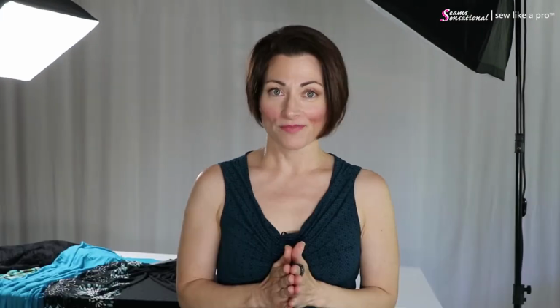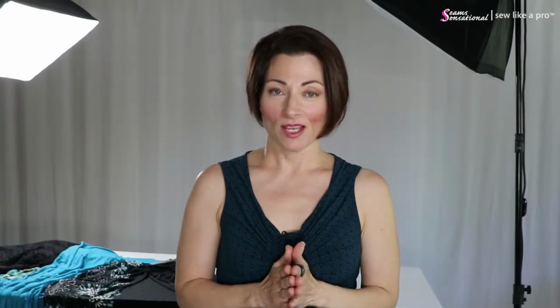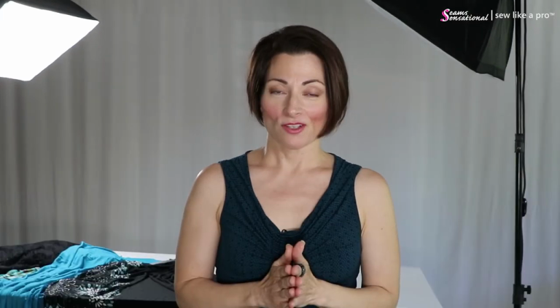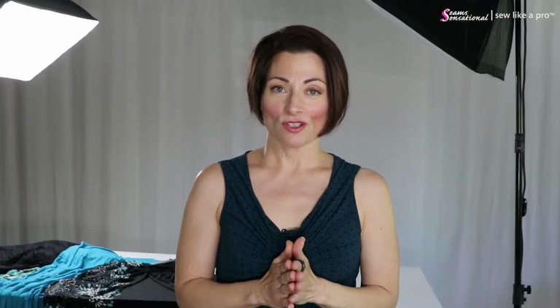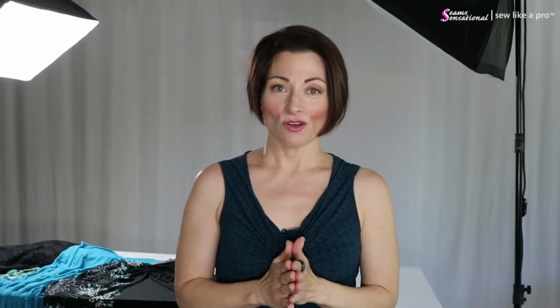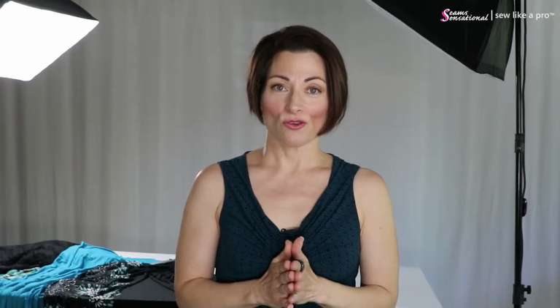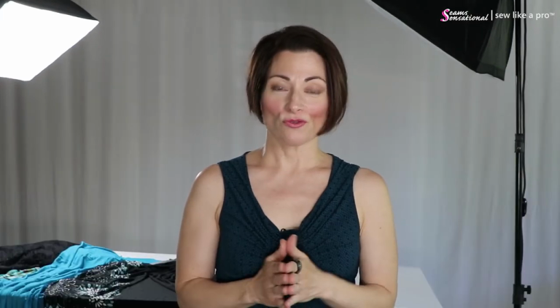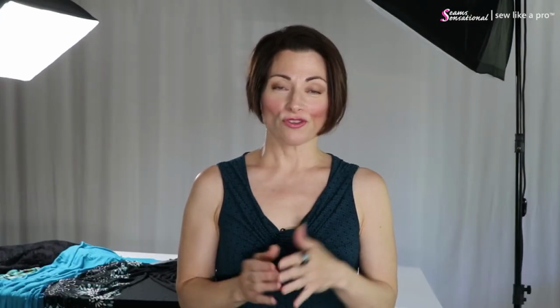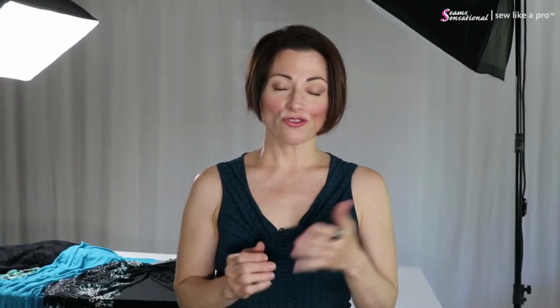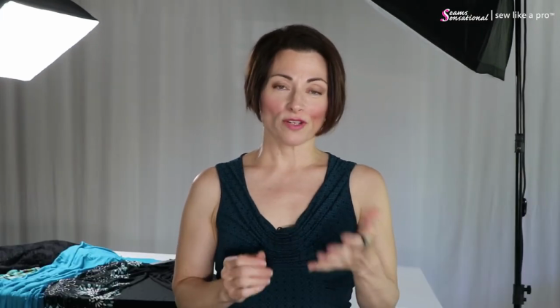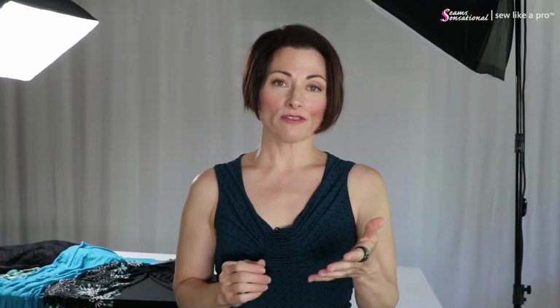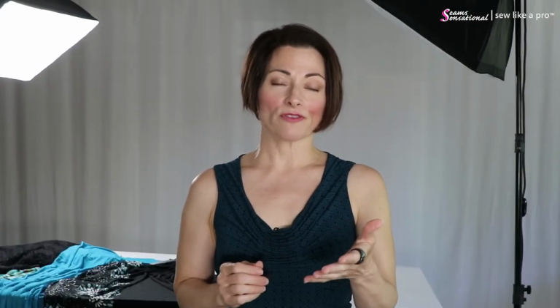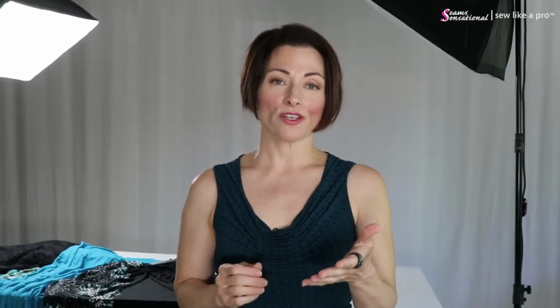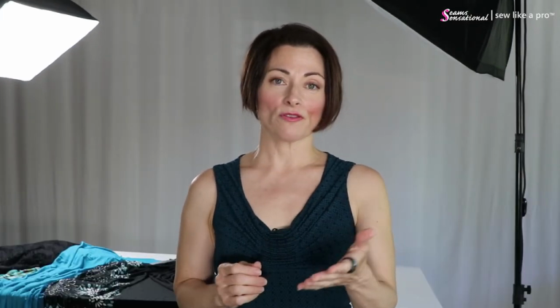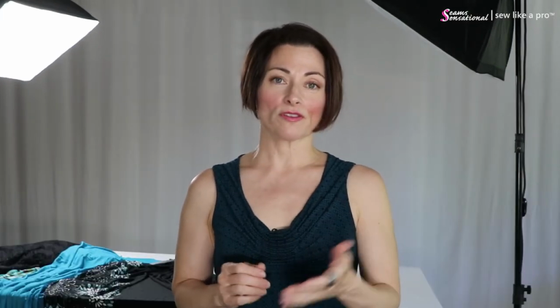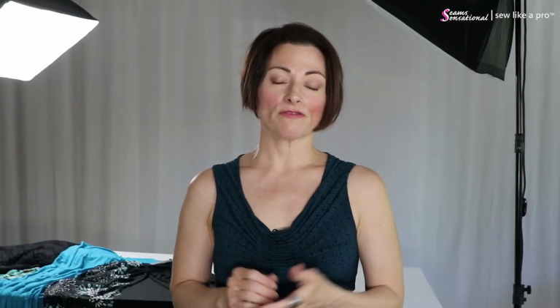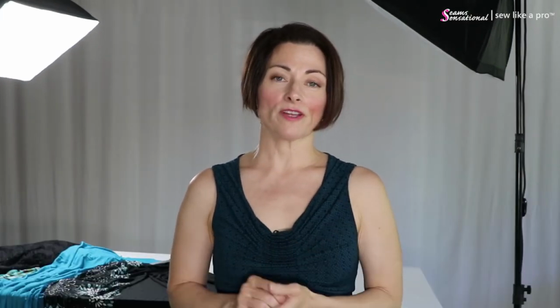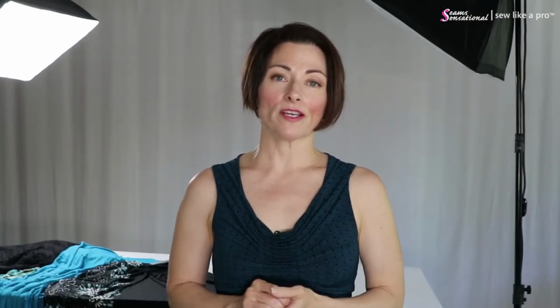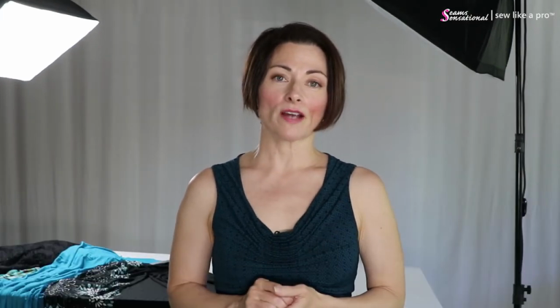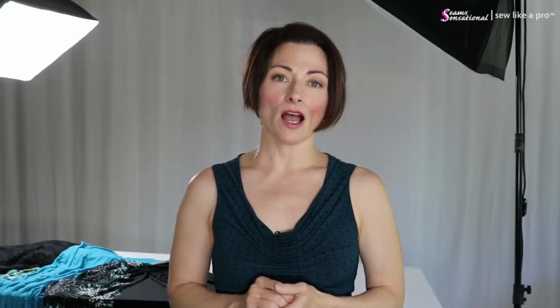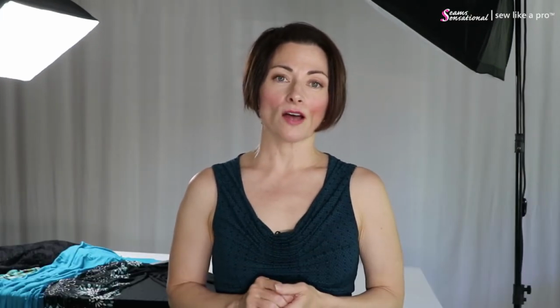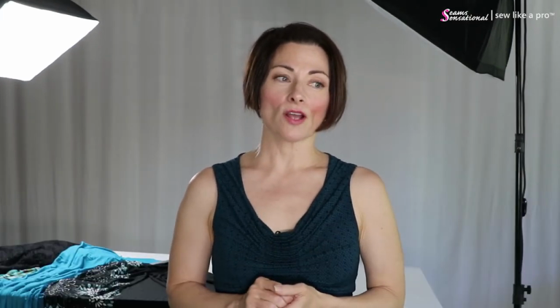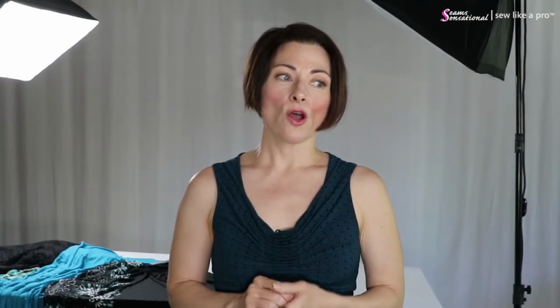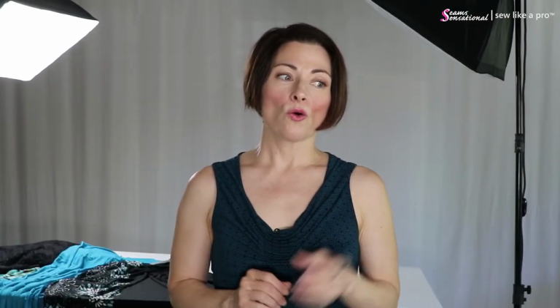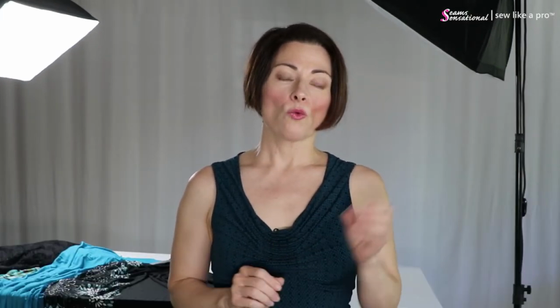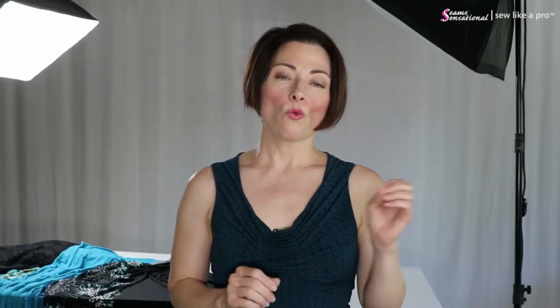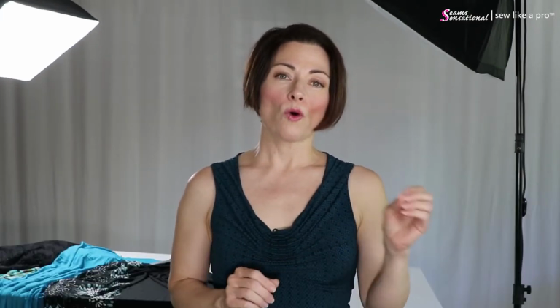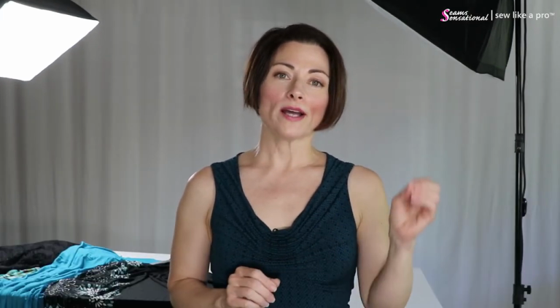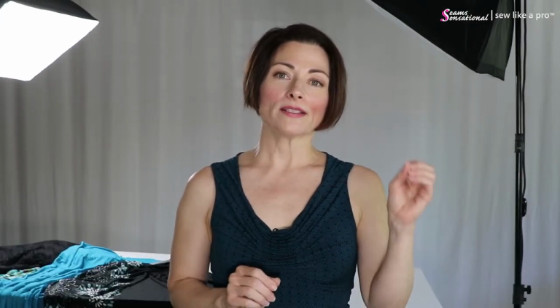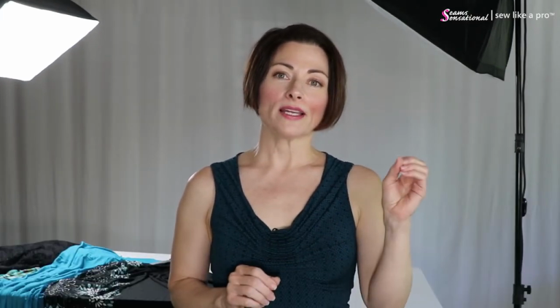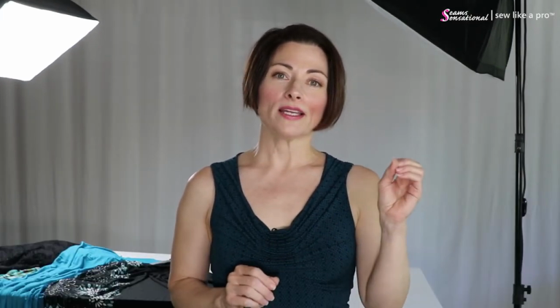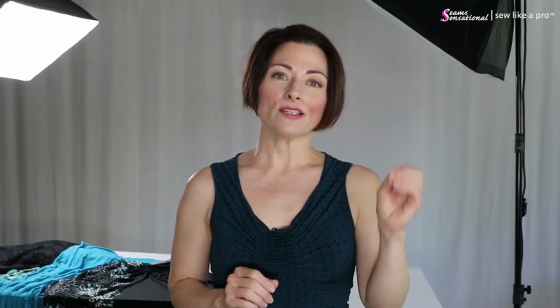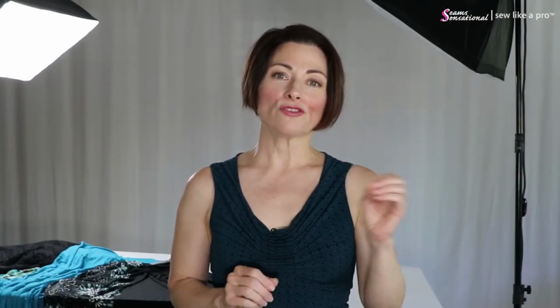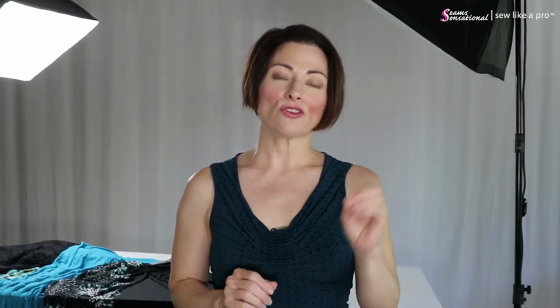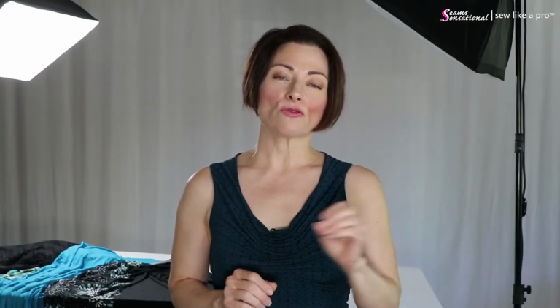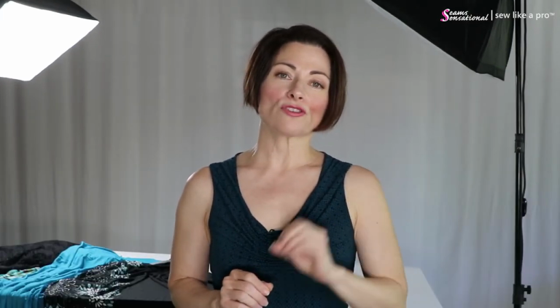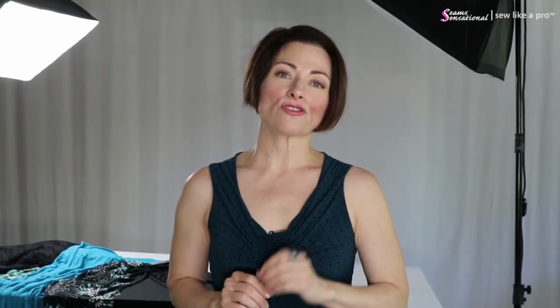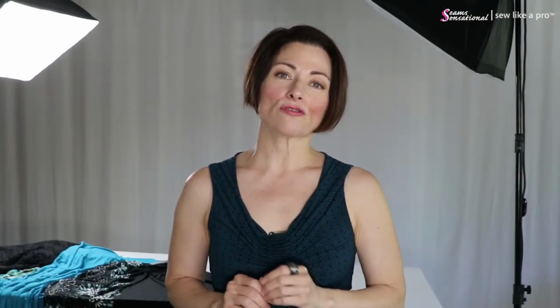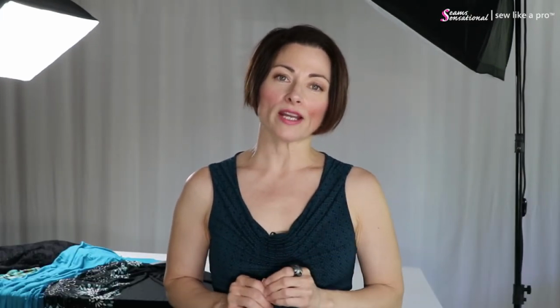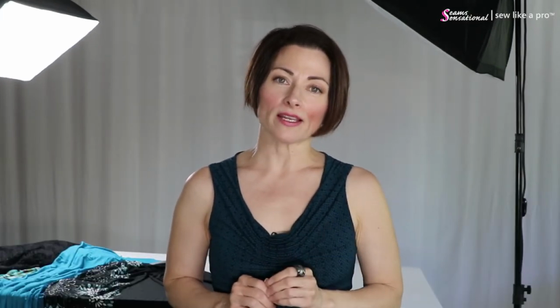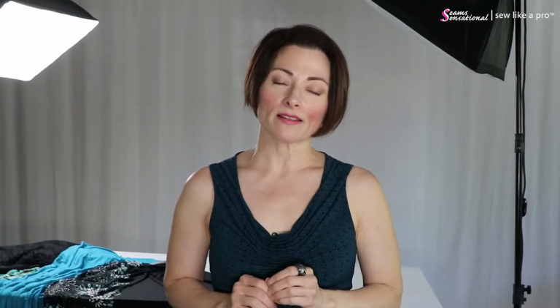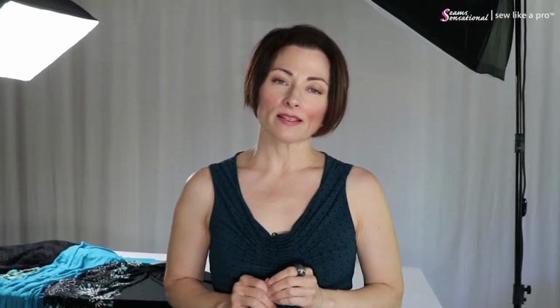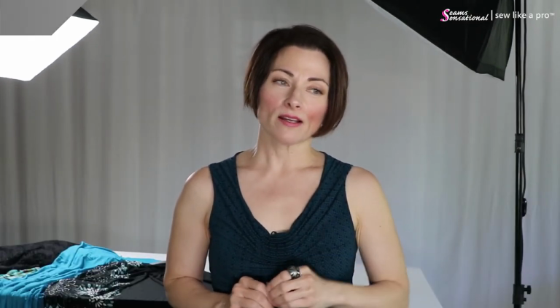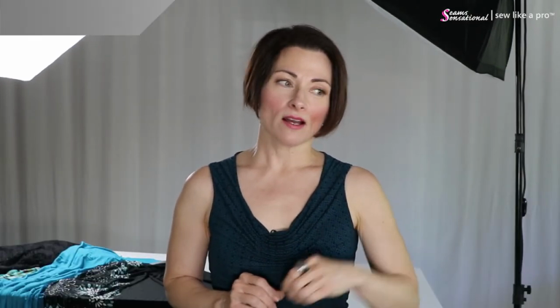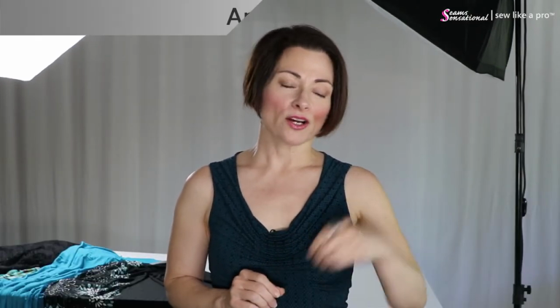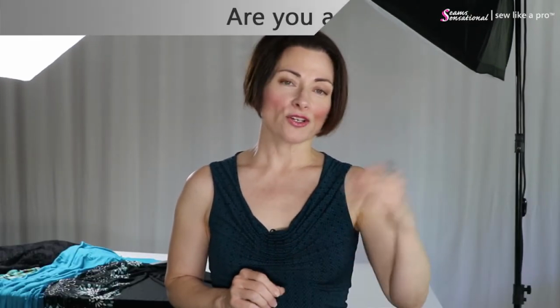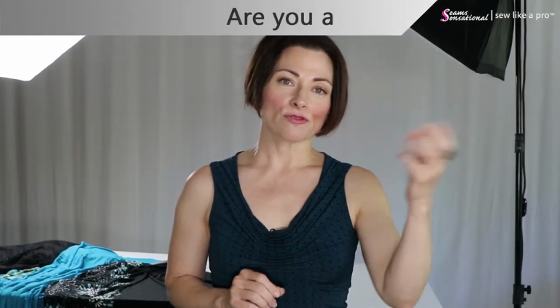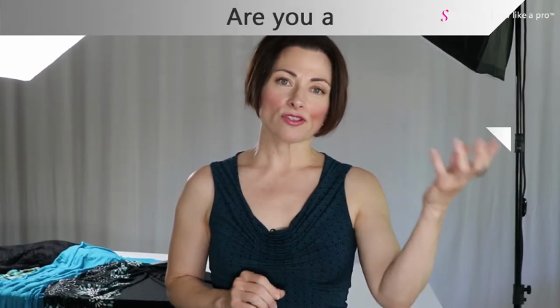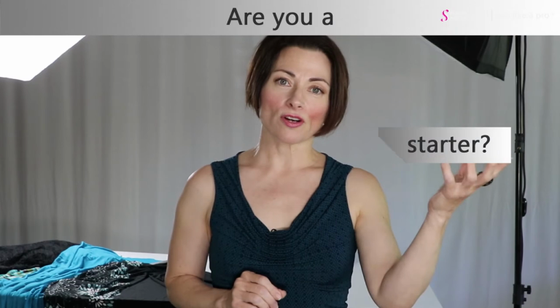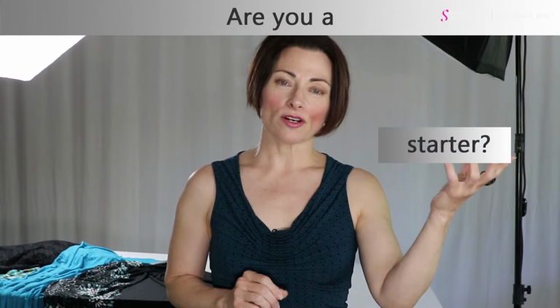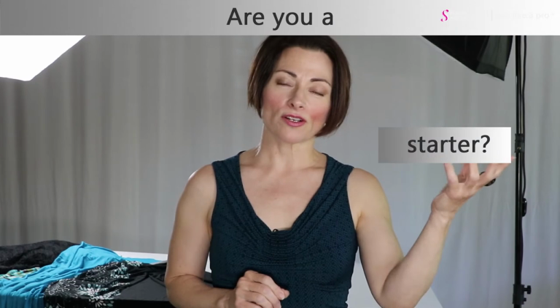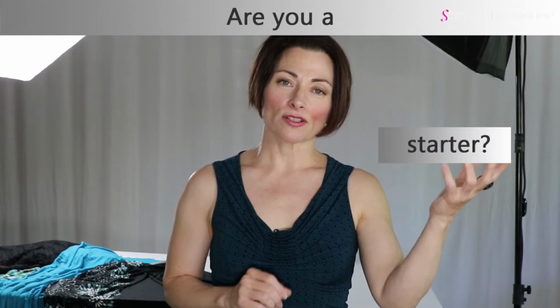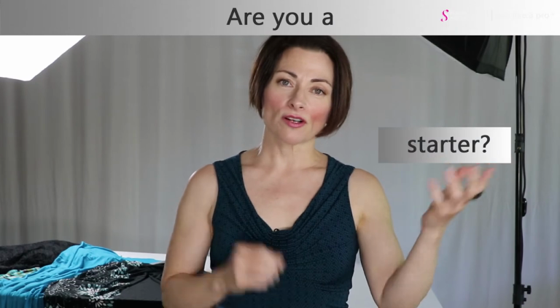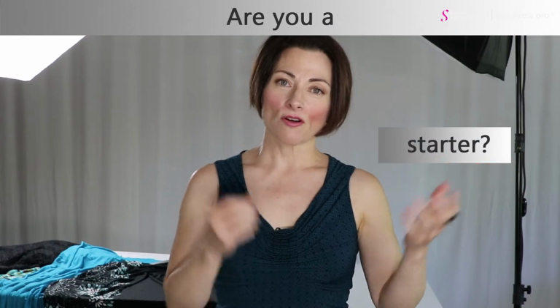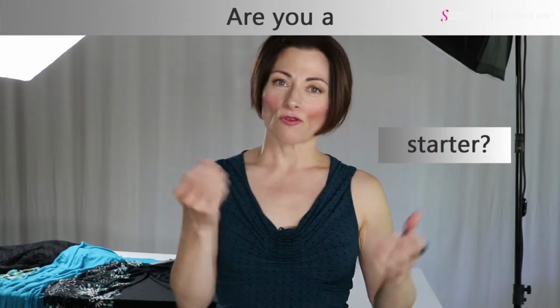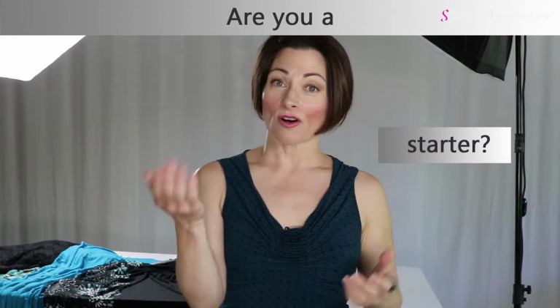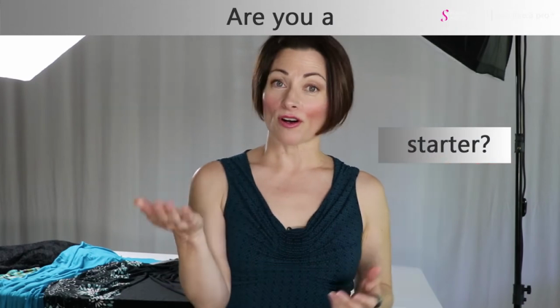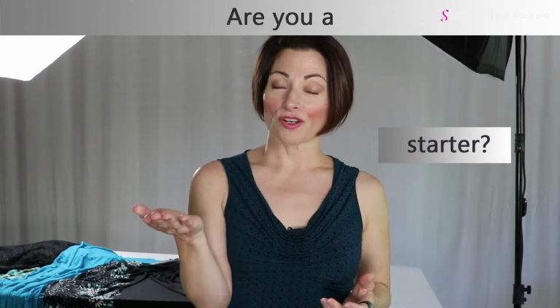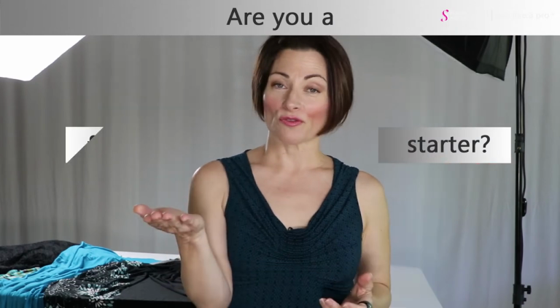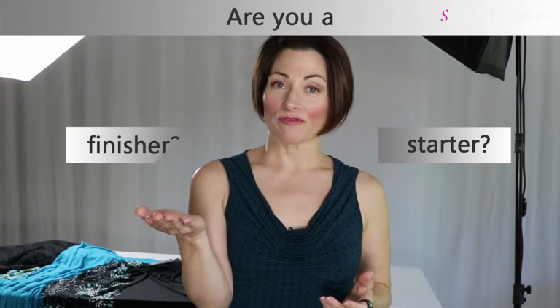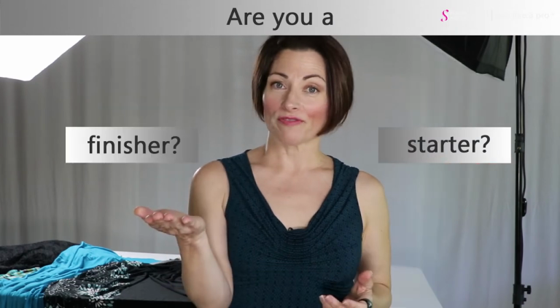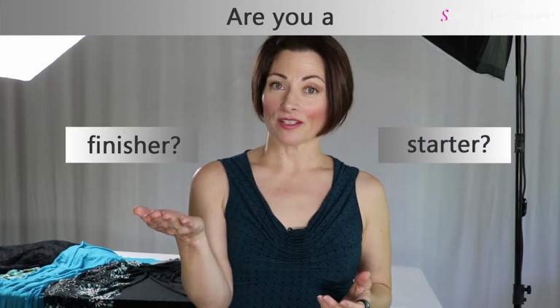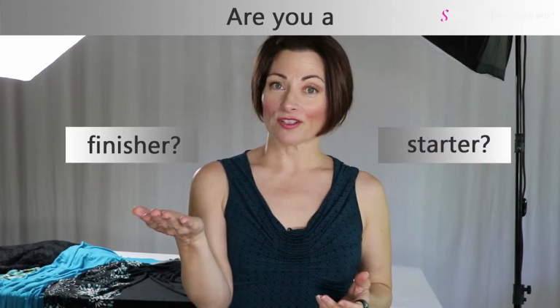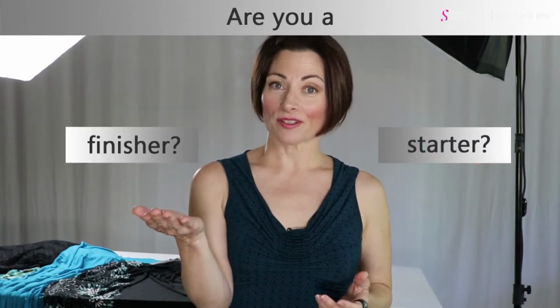So the trick for you is to figure out what your strength is. Are you a starter or are you a finisher?